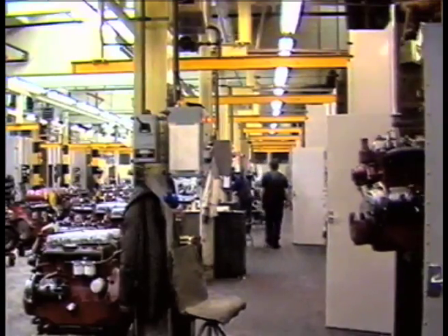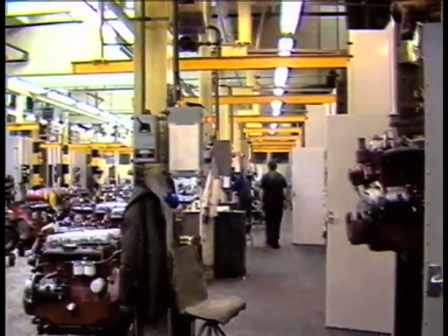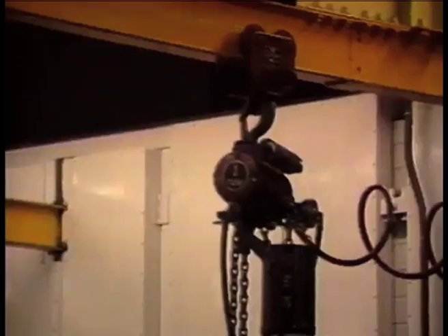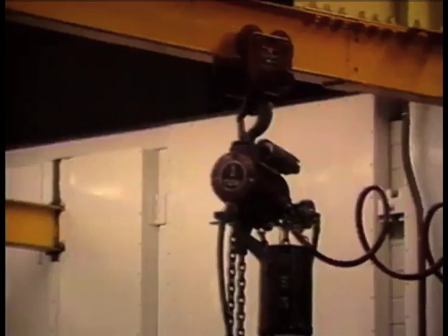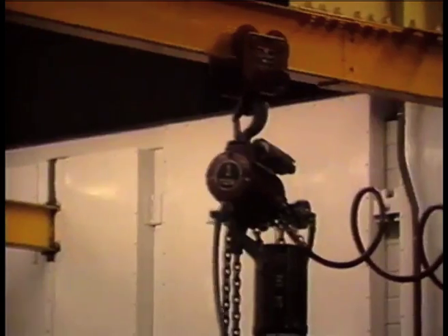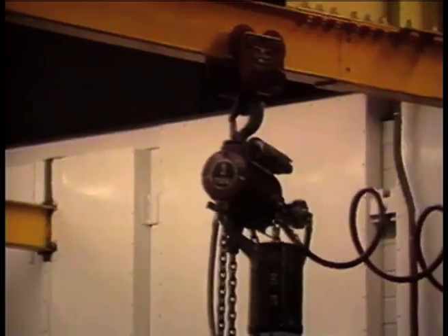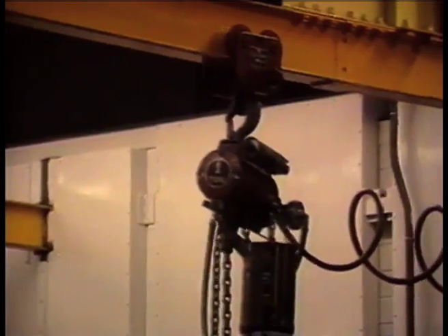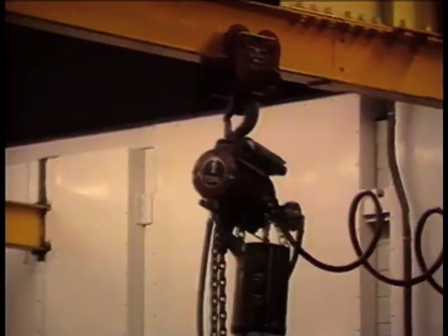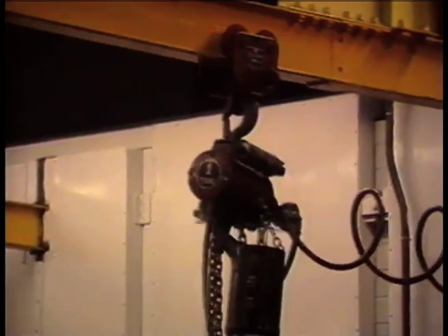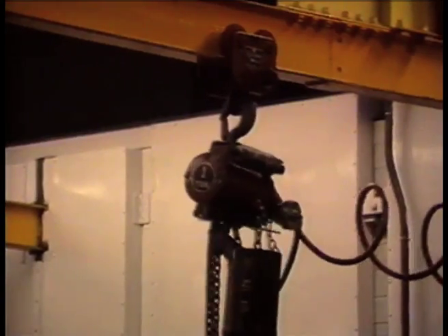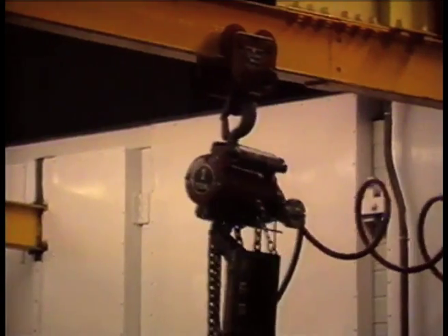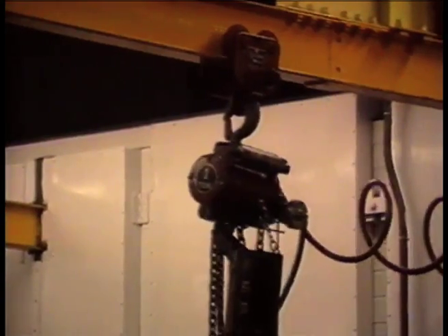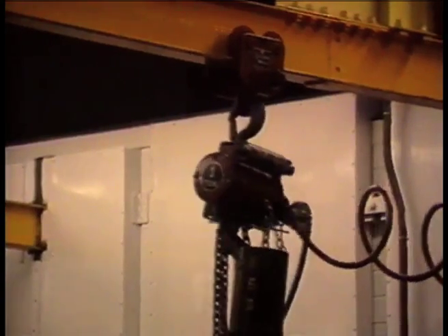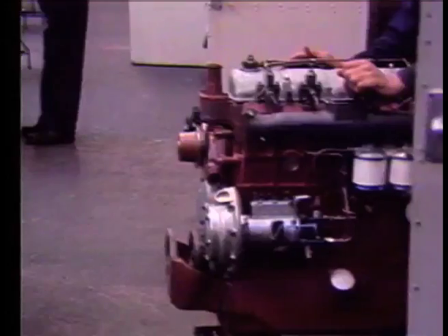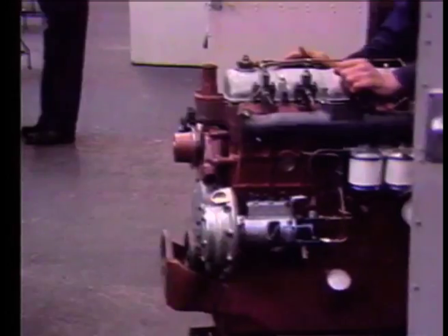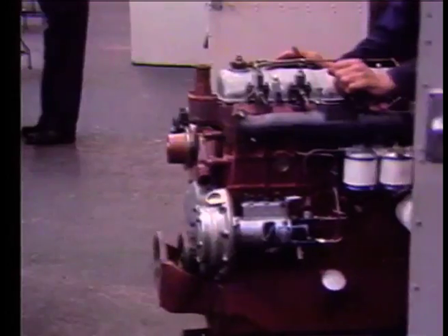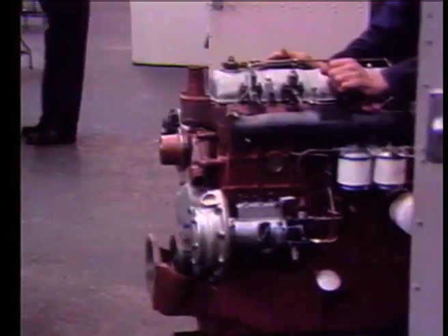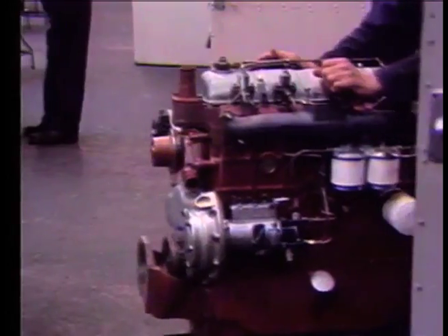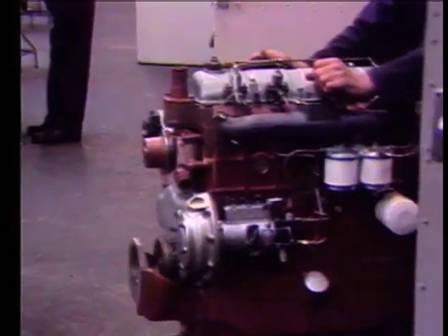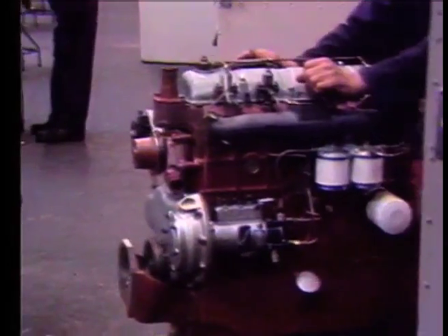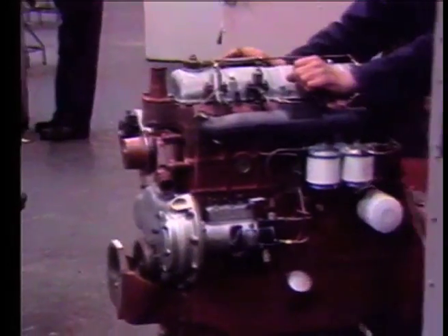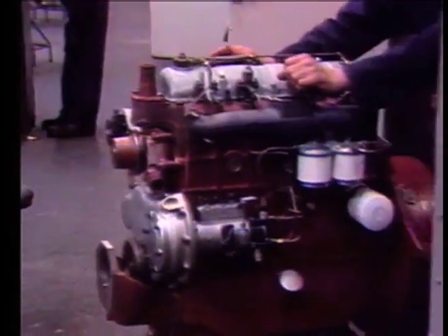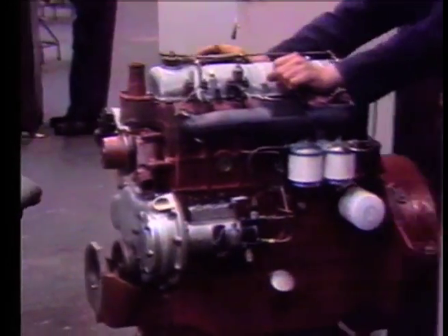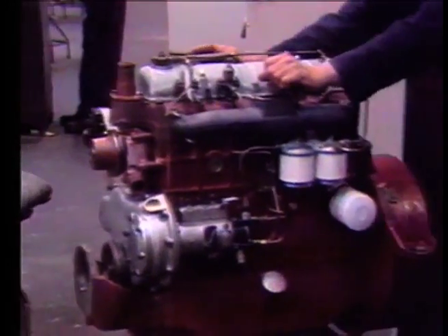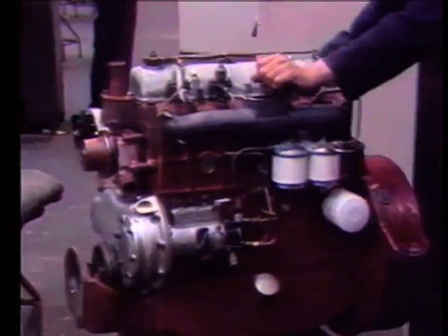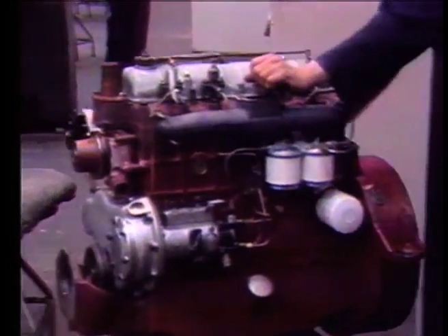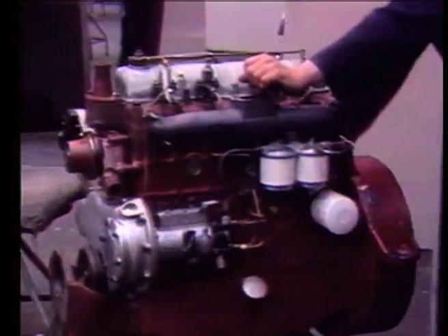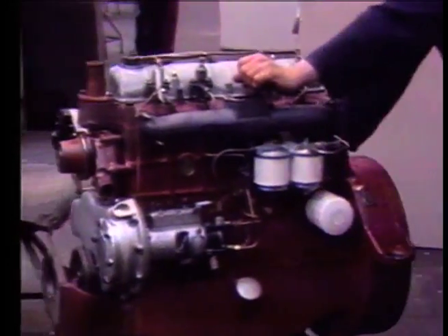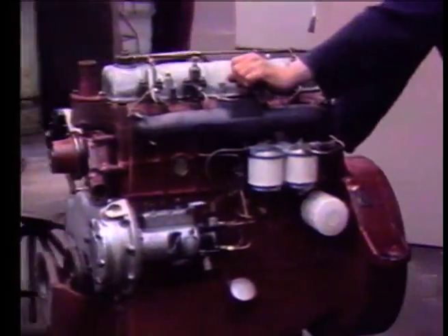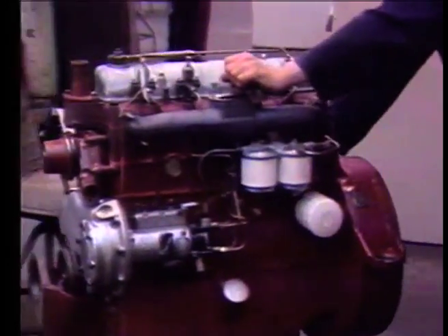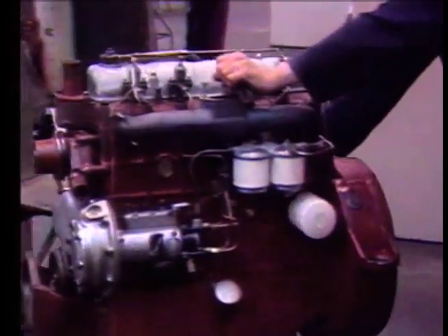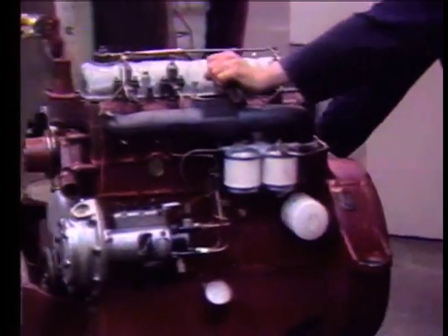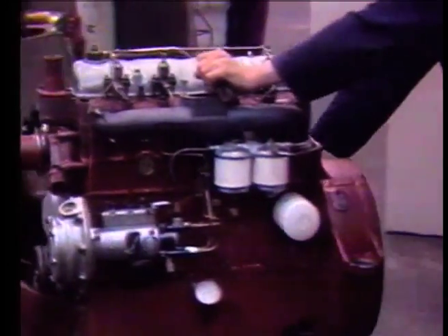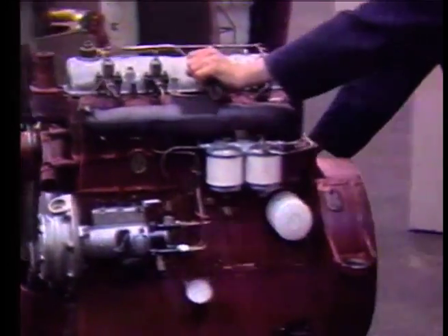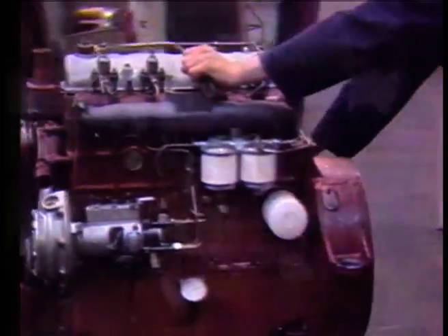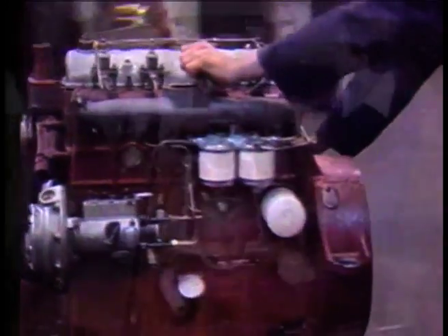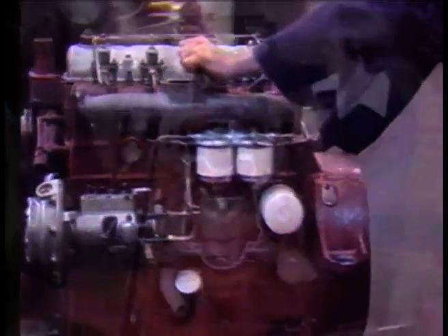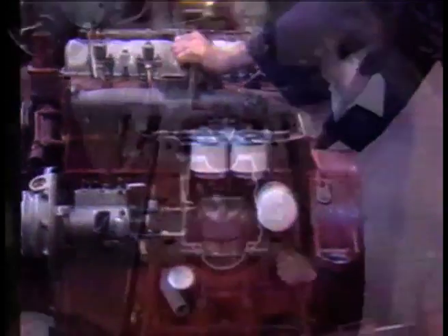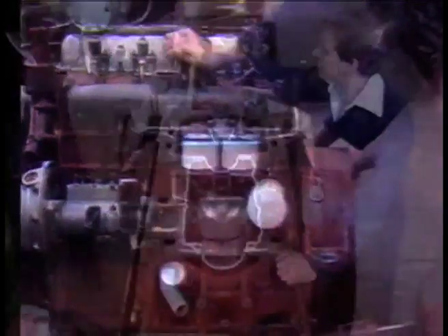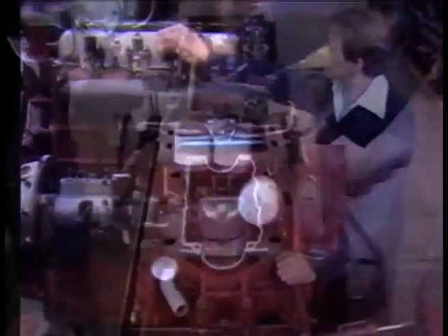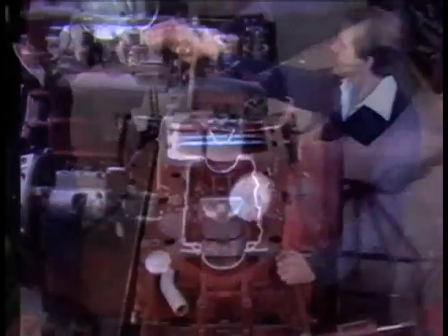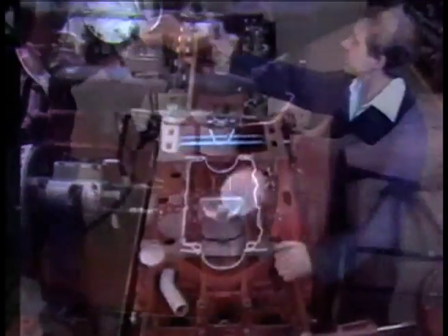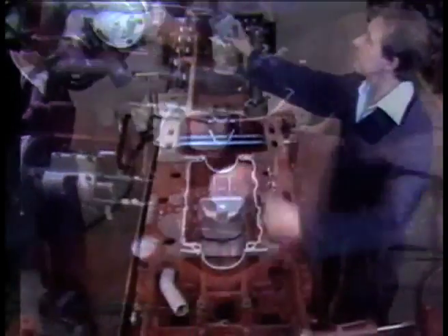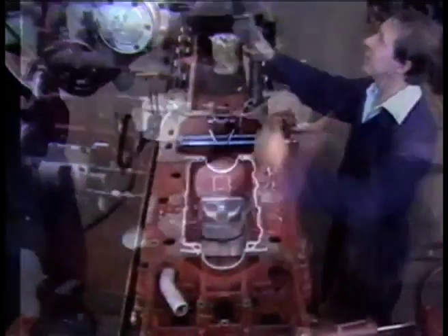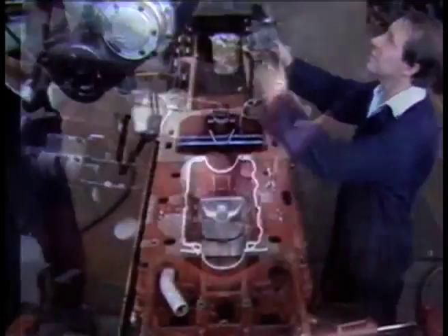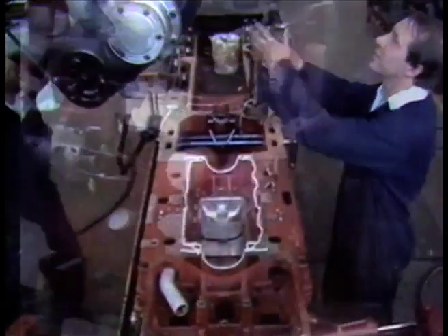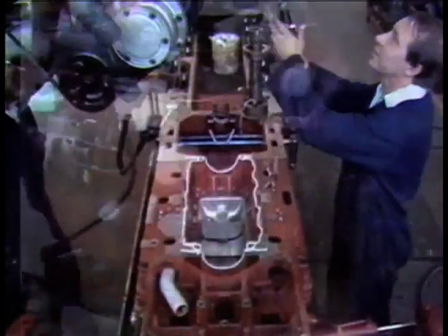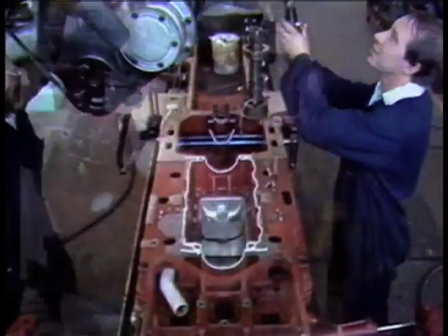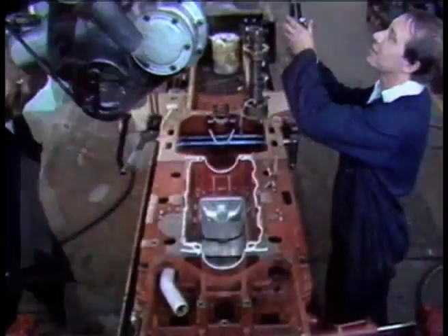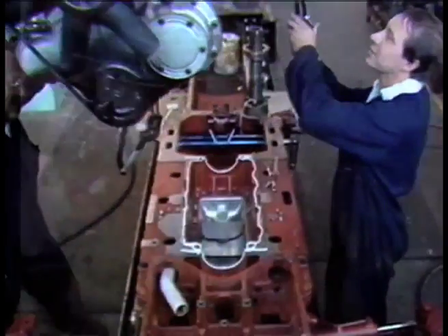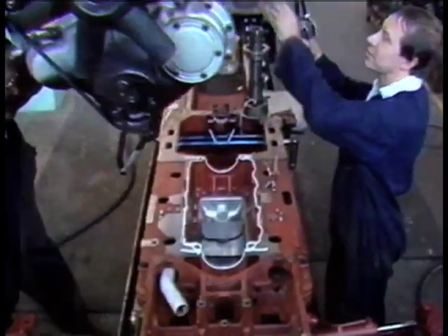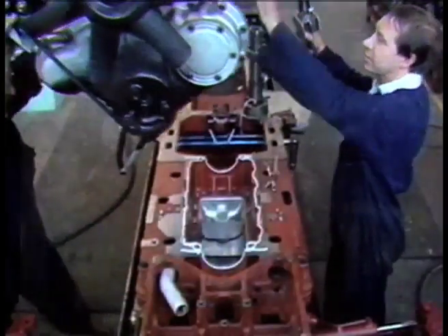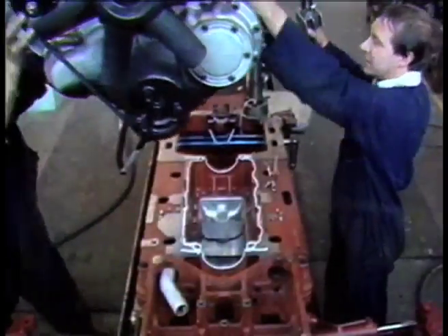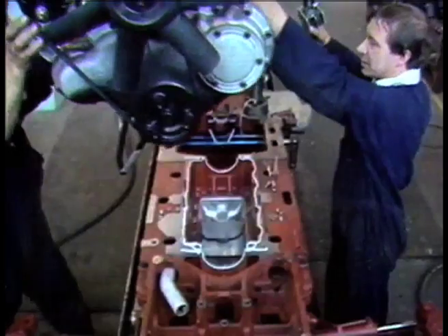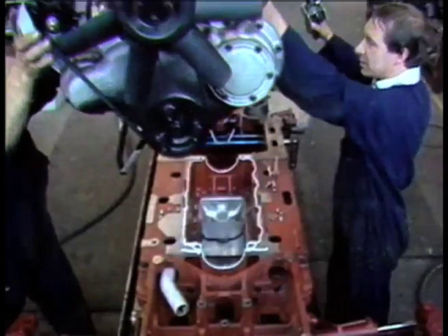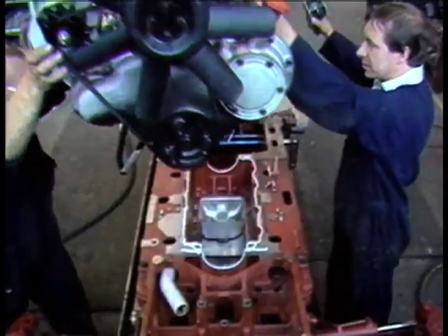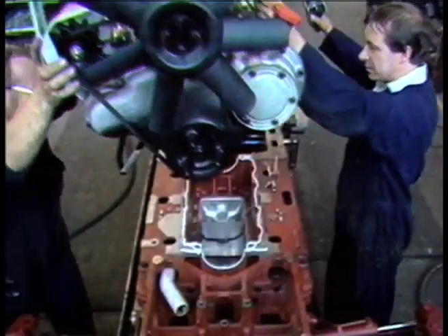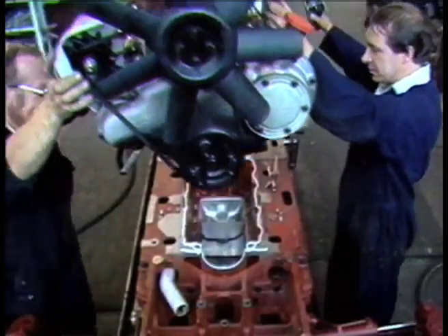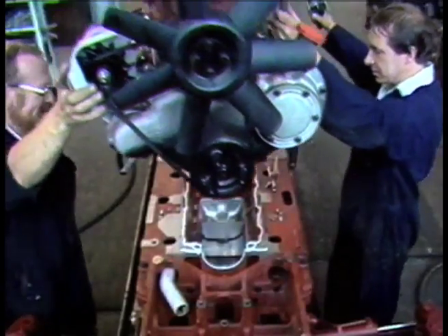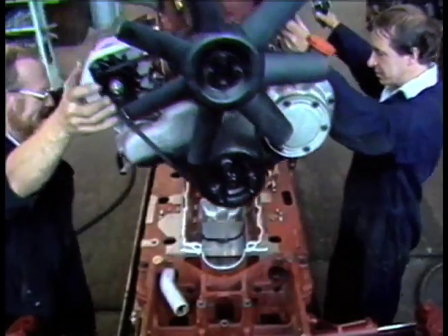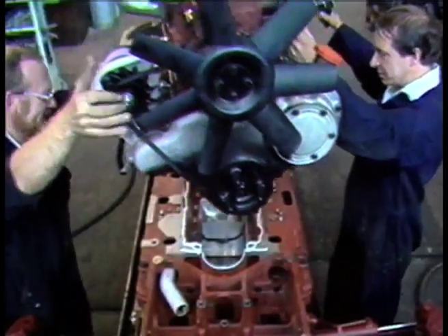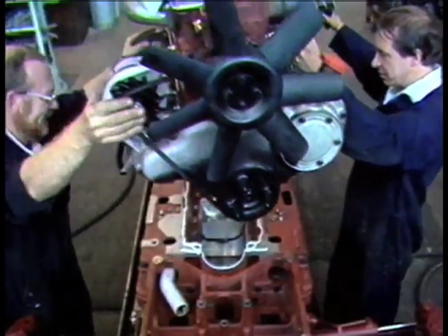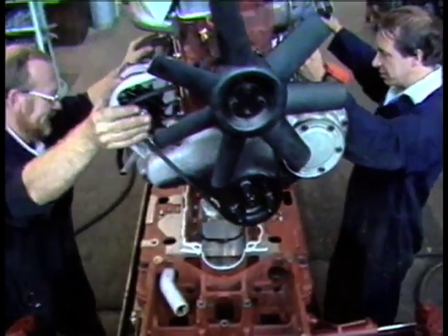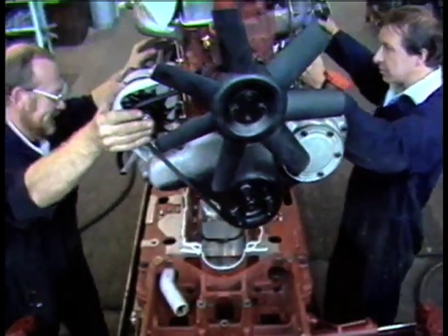At the Meltham factory, both engine and transmission are fitted into the mainframe after it has been placed on the line.